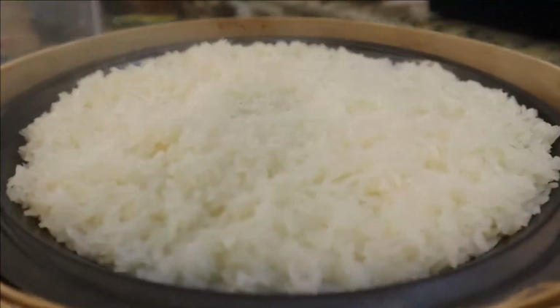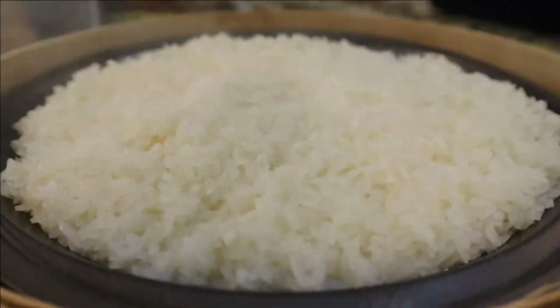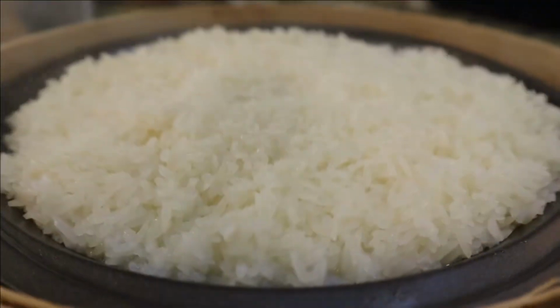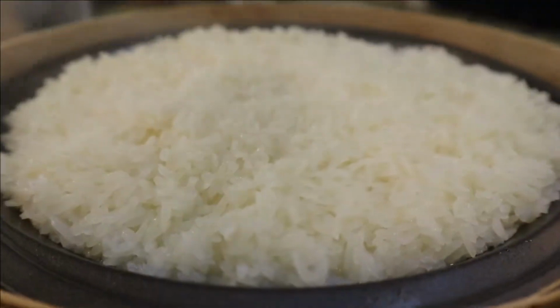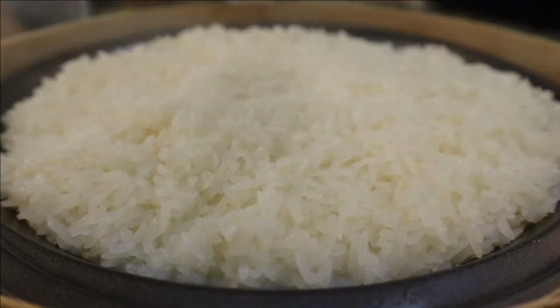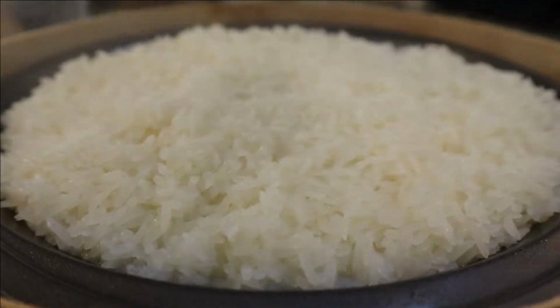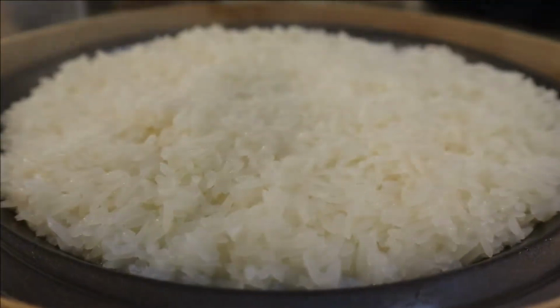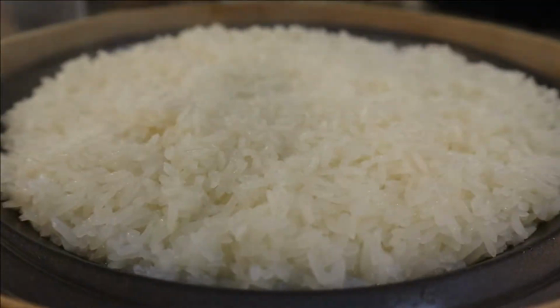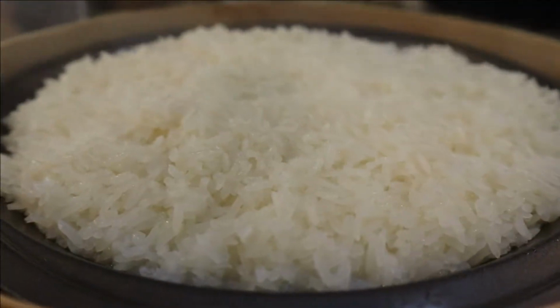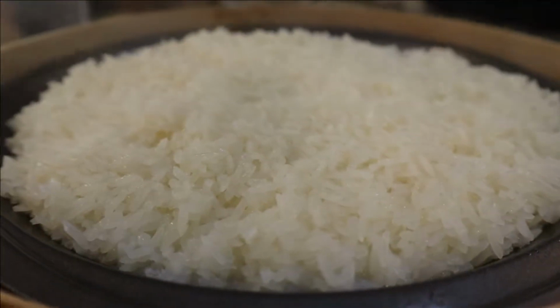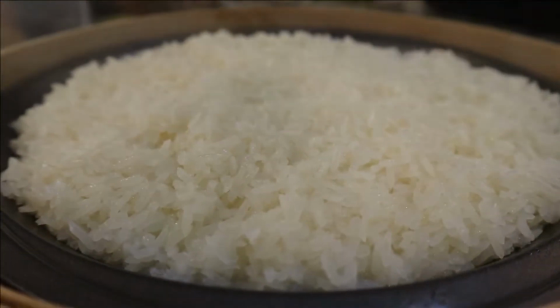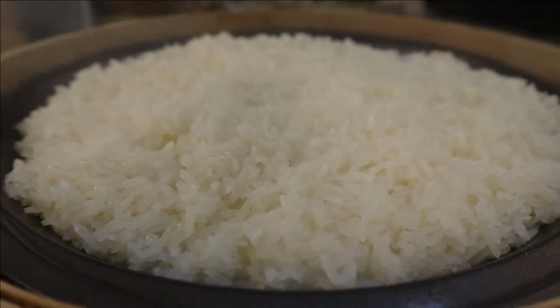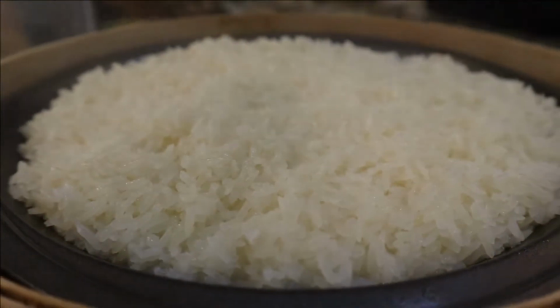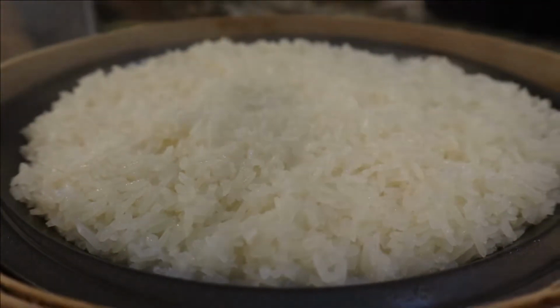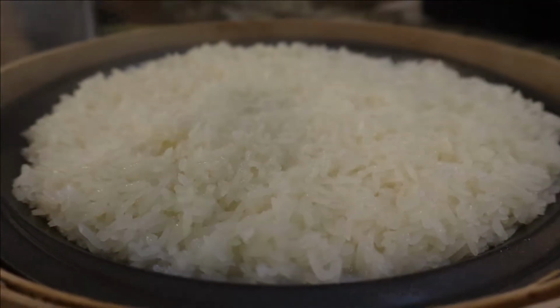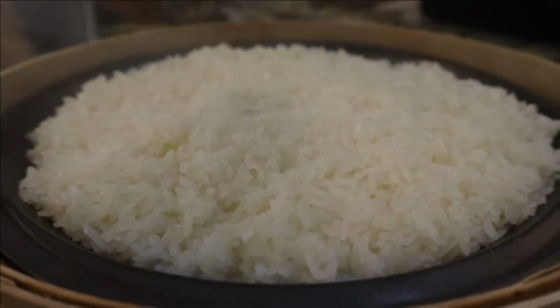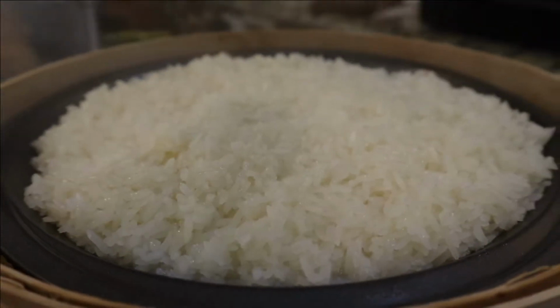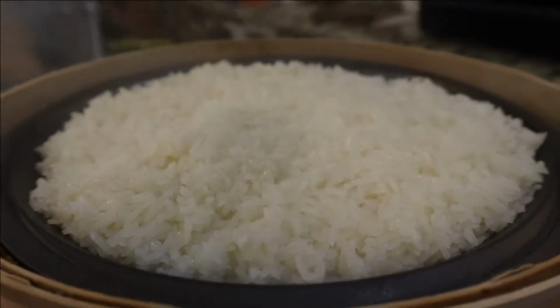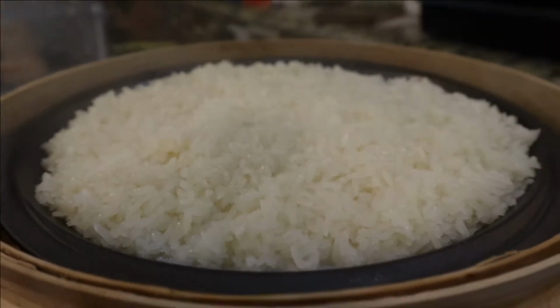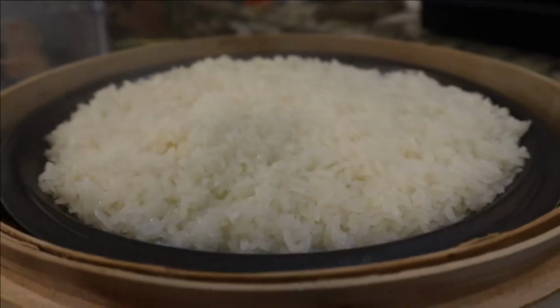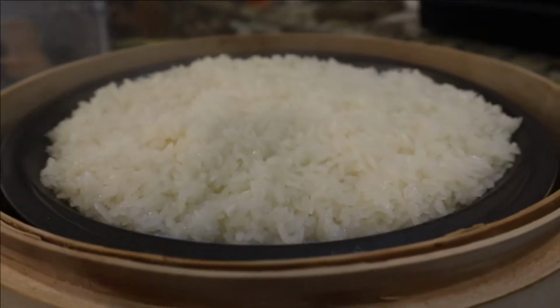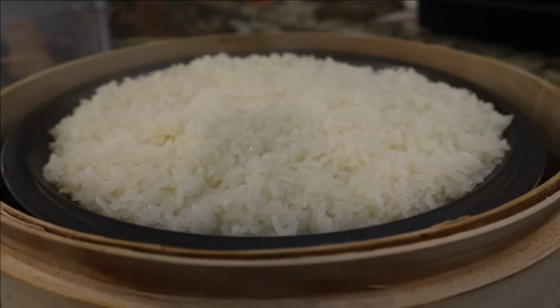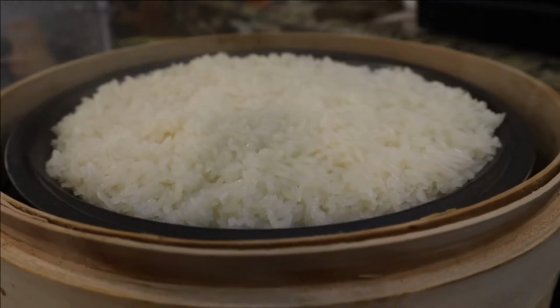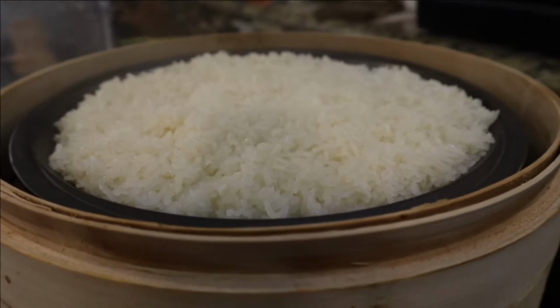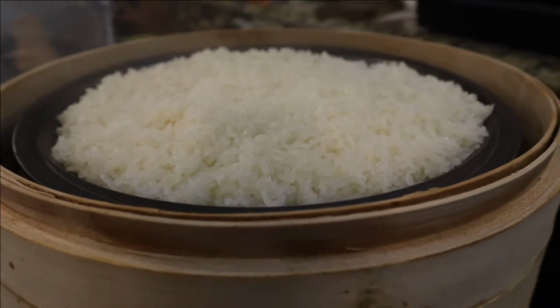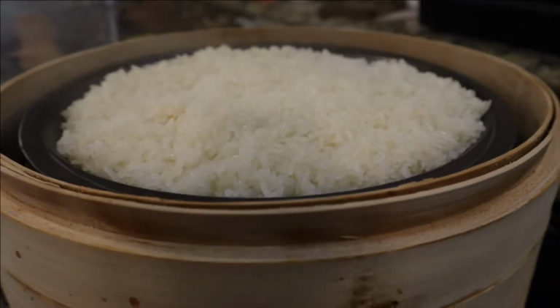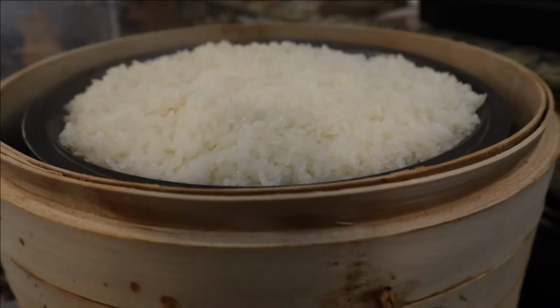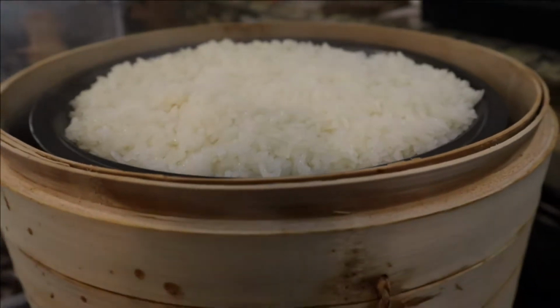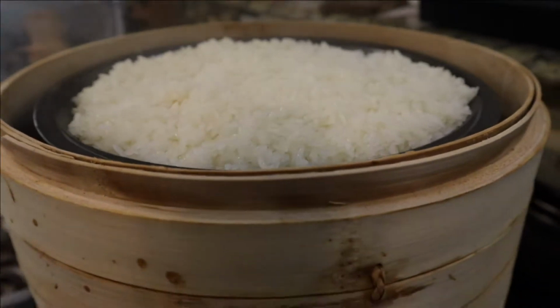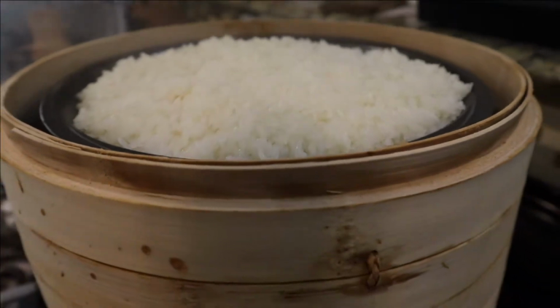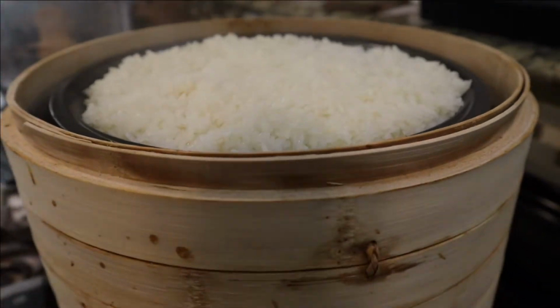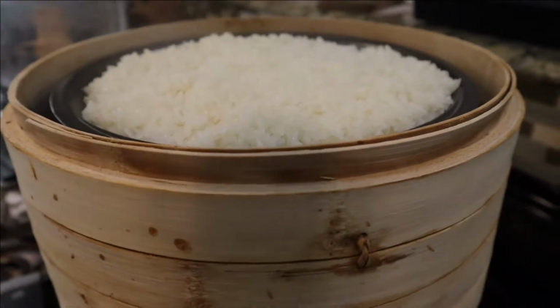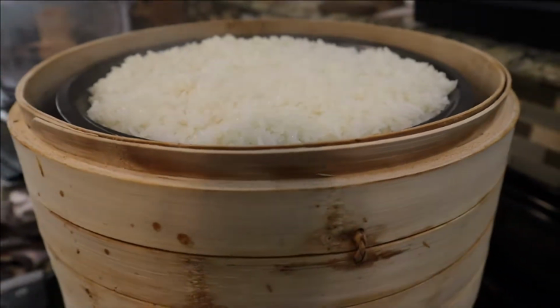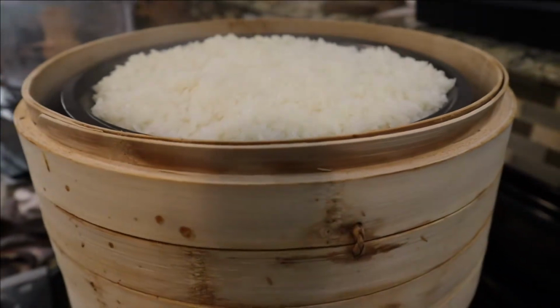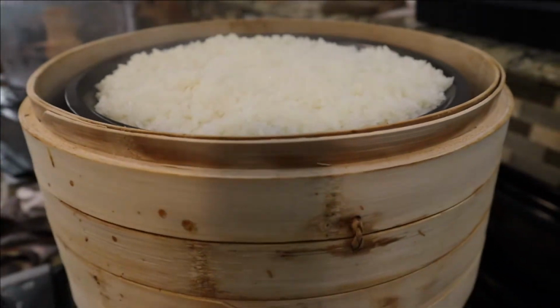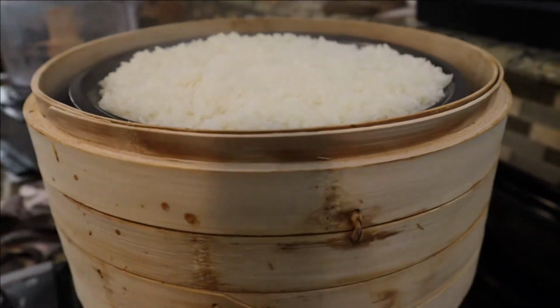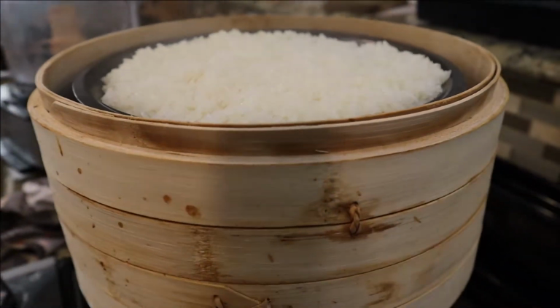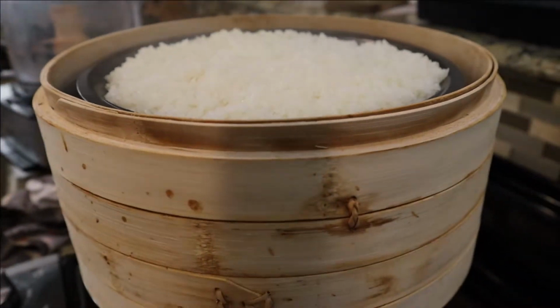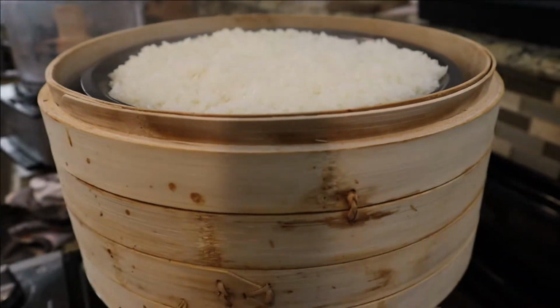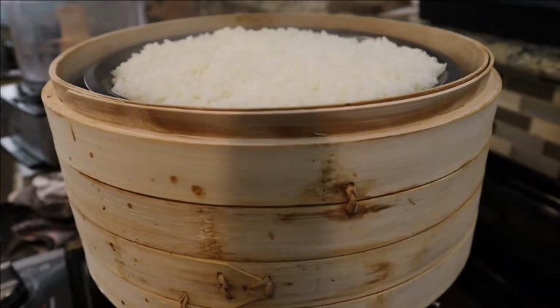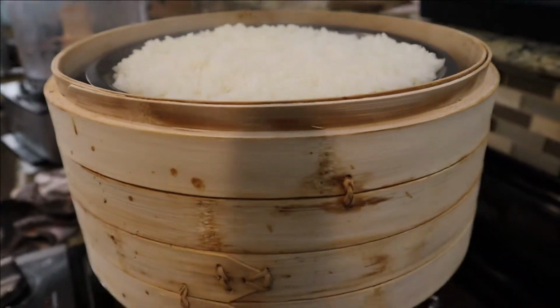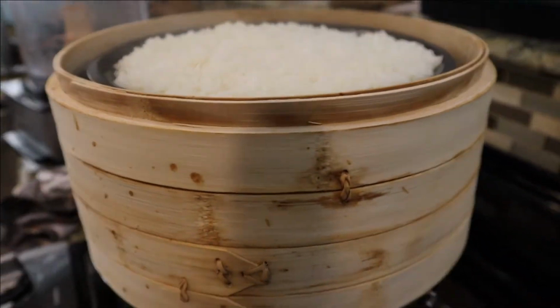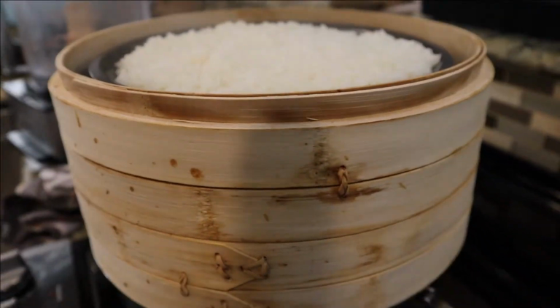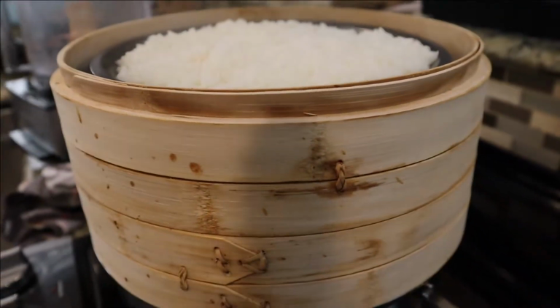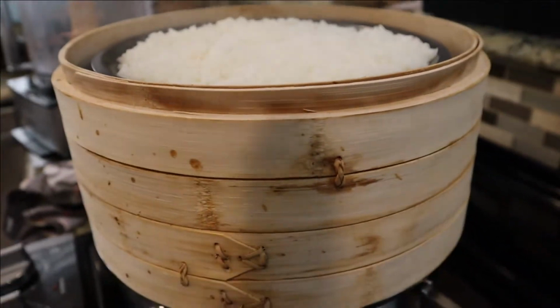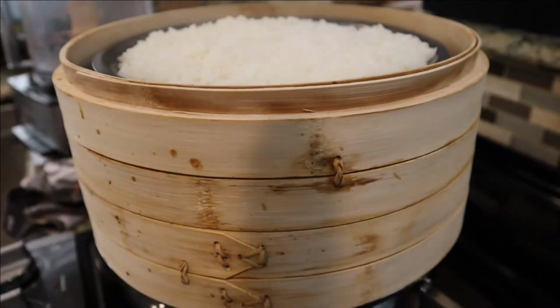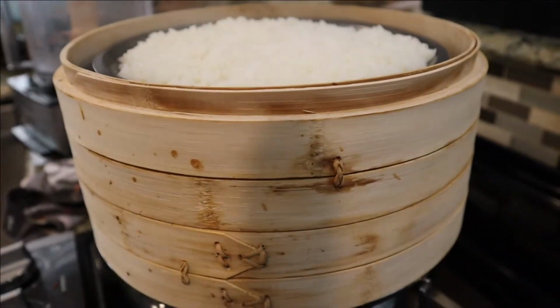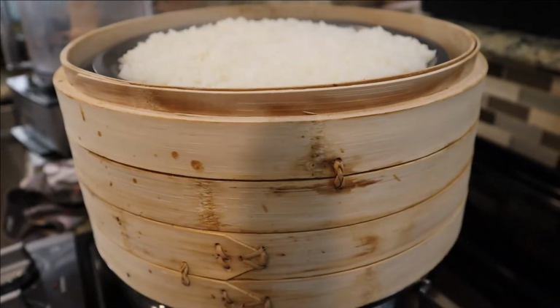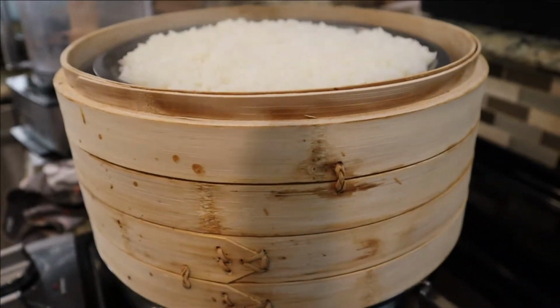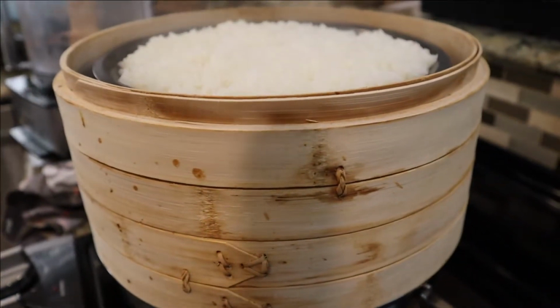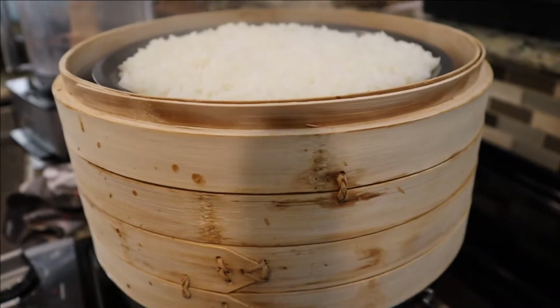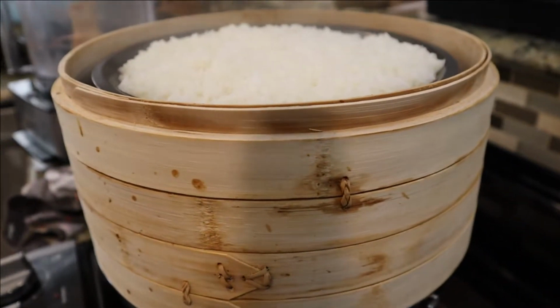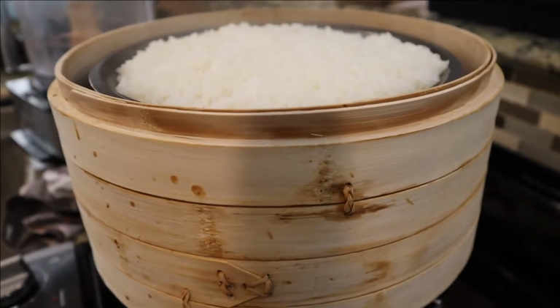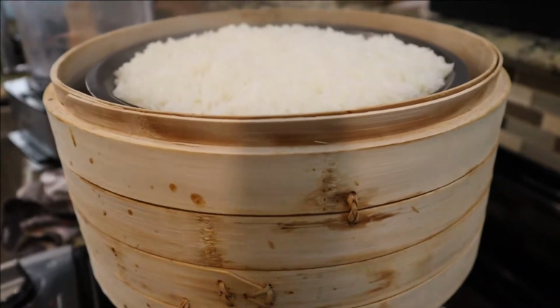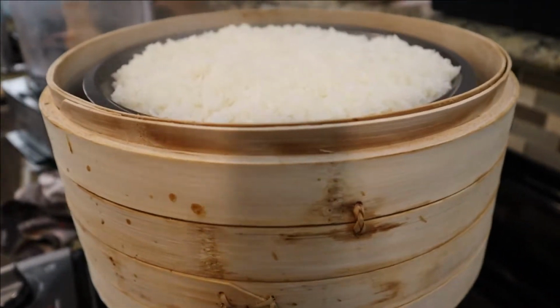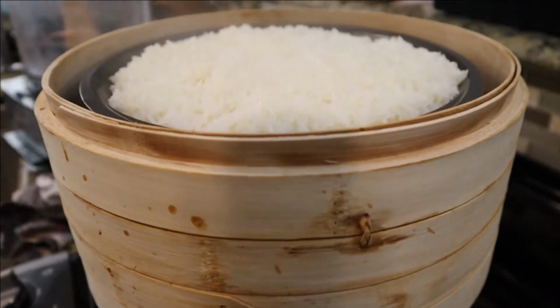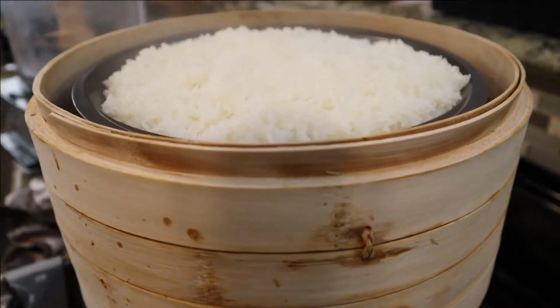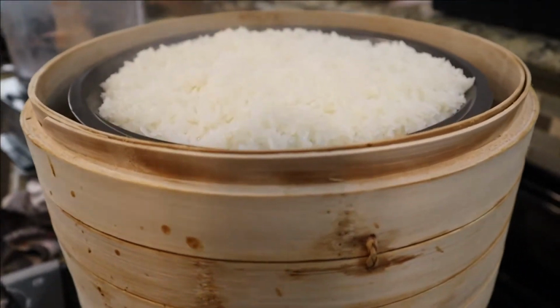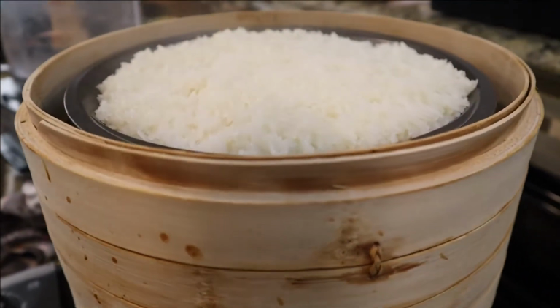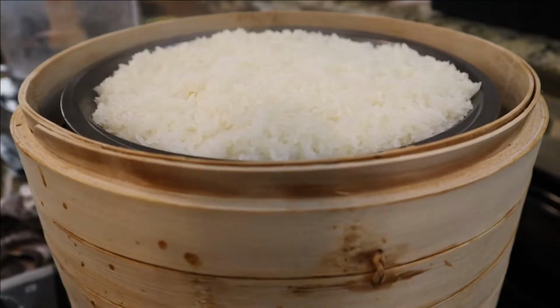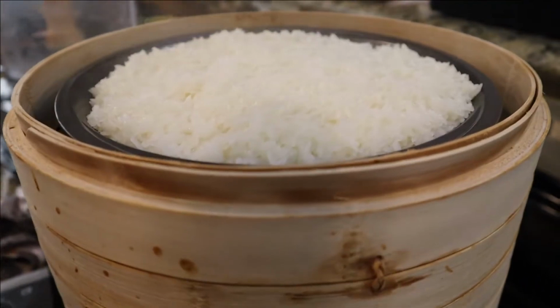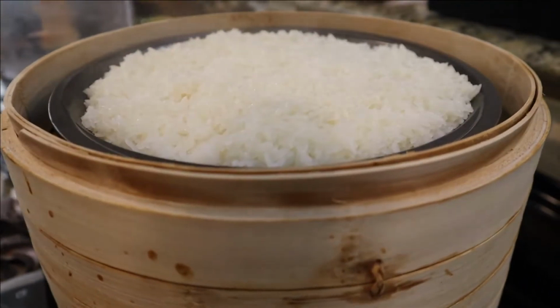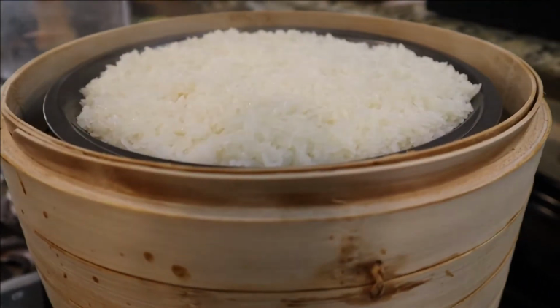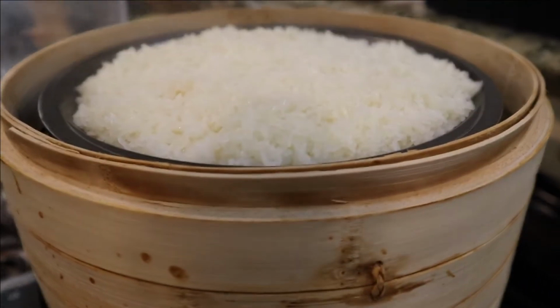Our rice is now done — it's time to pull it out of the steamer. As you can tell, it's very, very hot, so I have to be extra careful when removing it. It took me a couple of attempts to actually remove the rice.